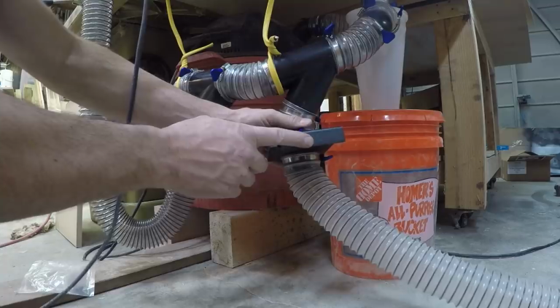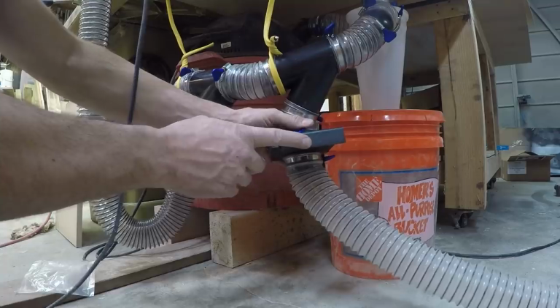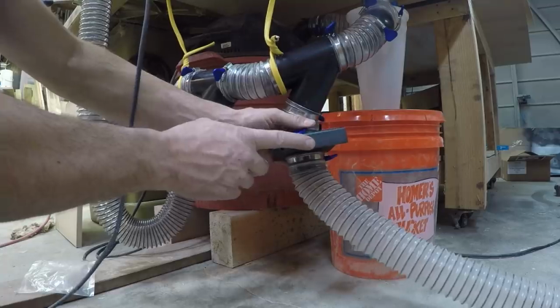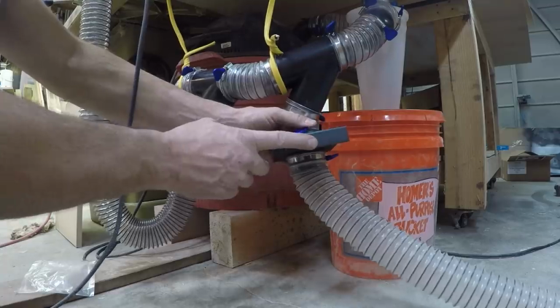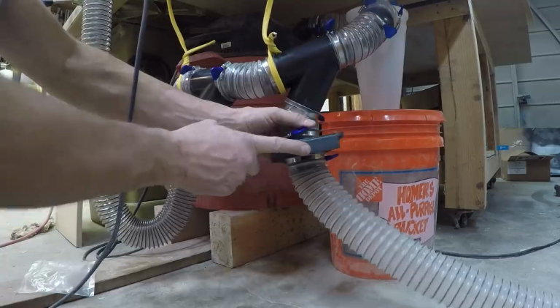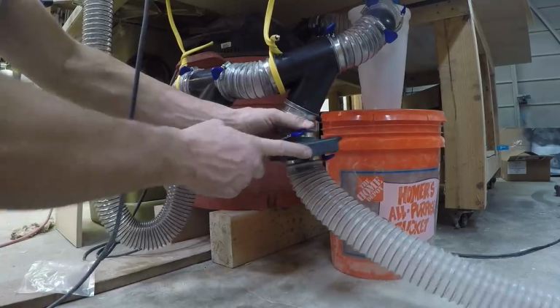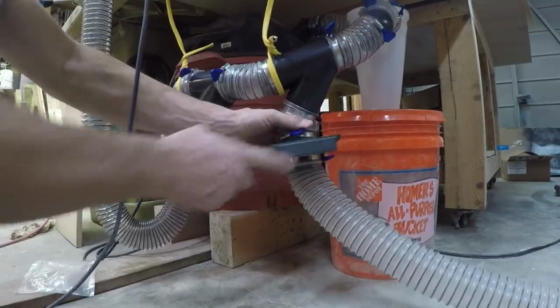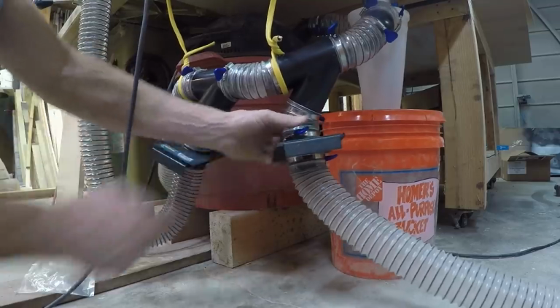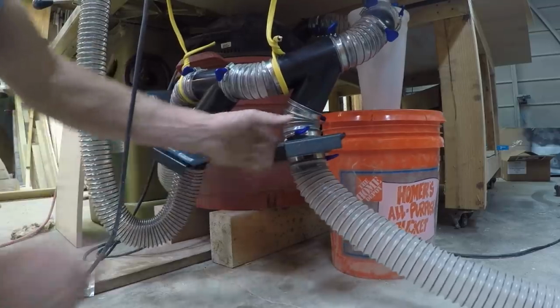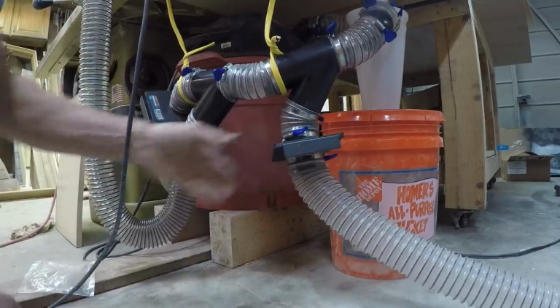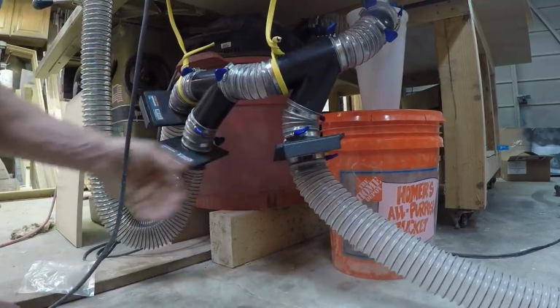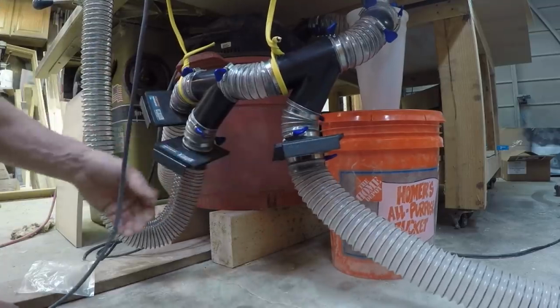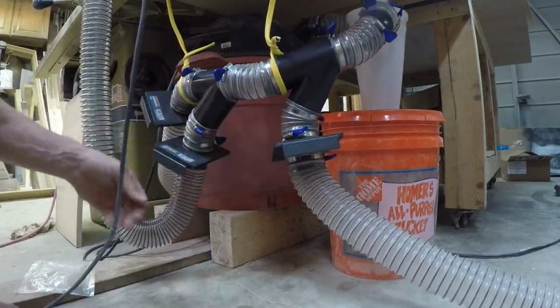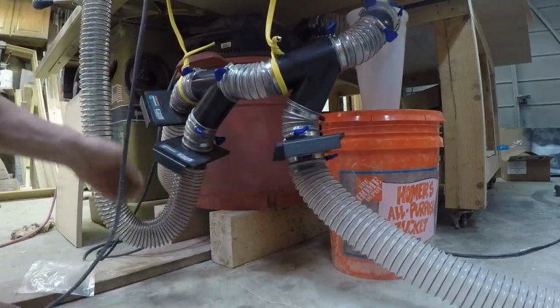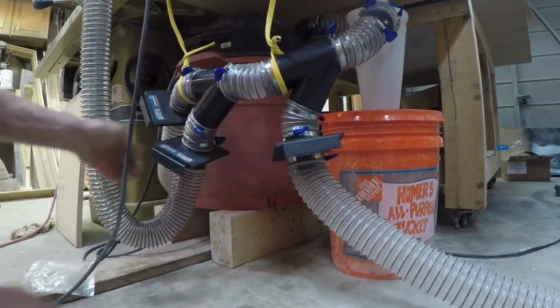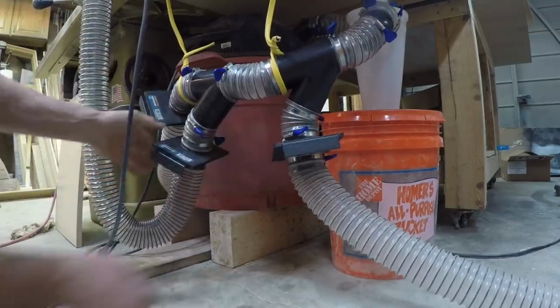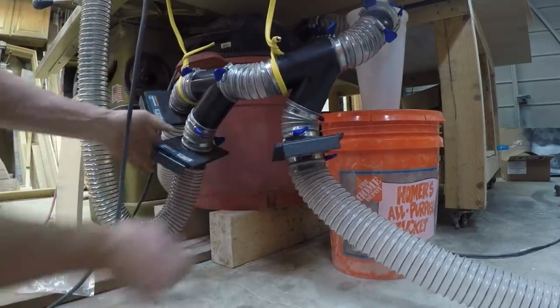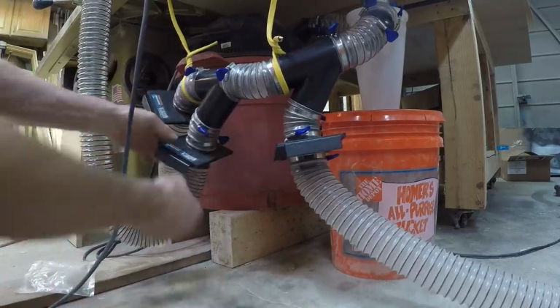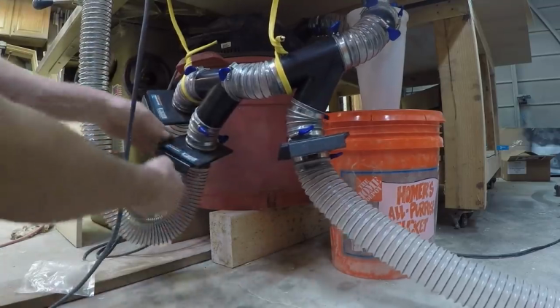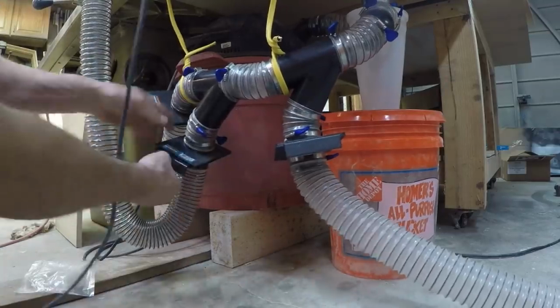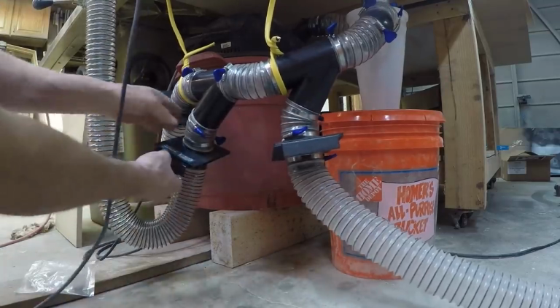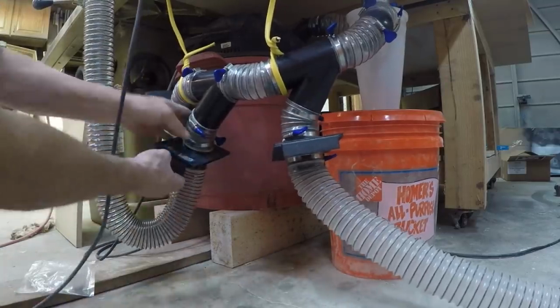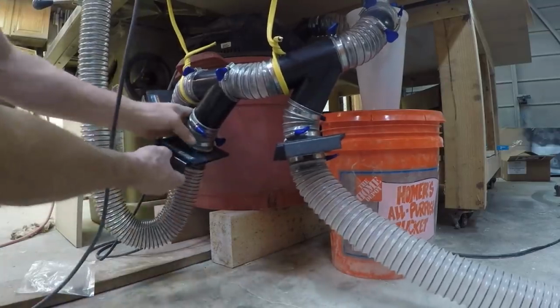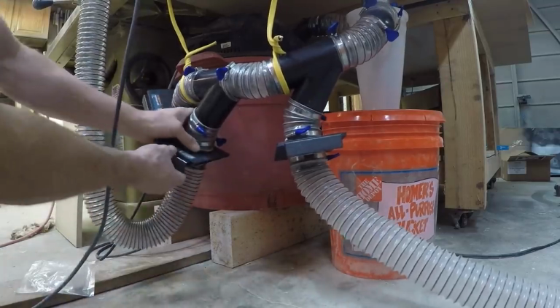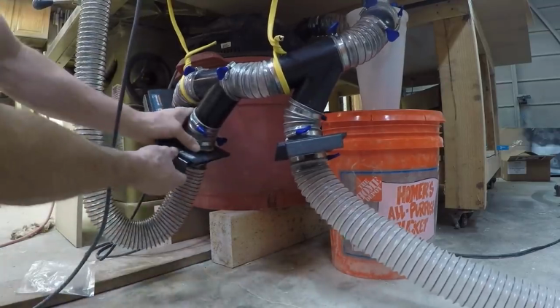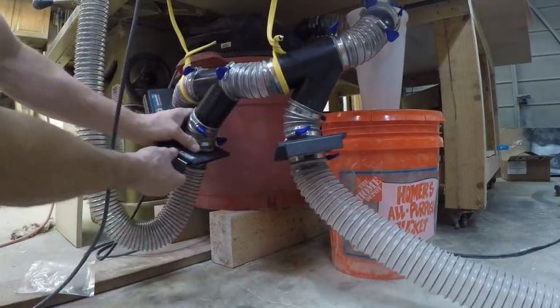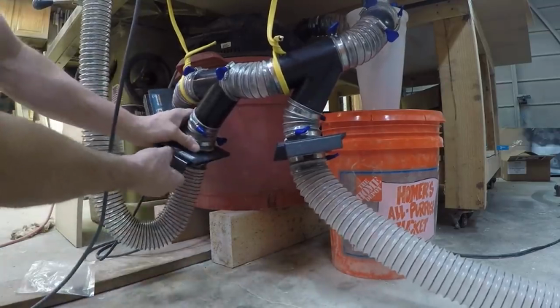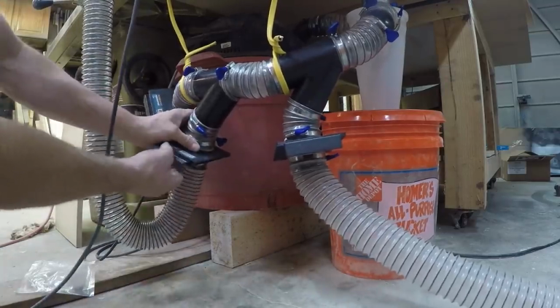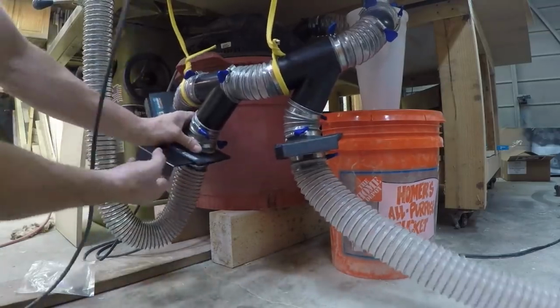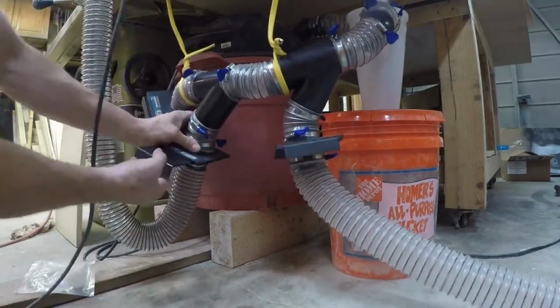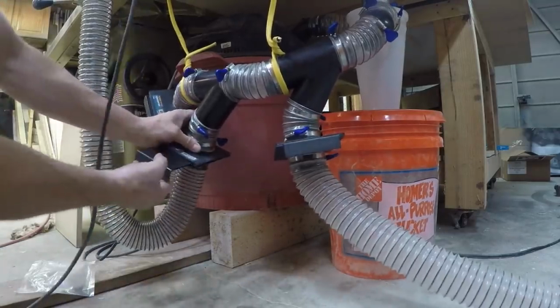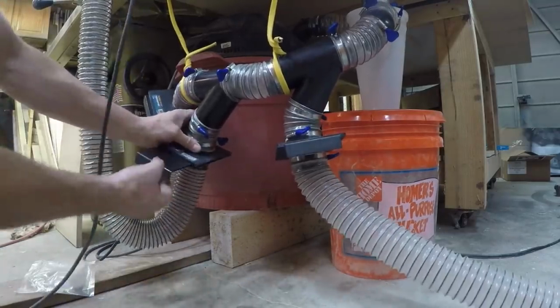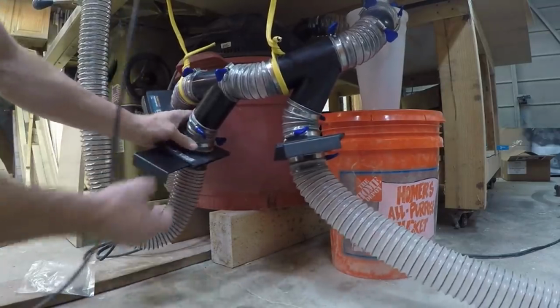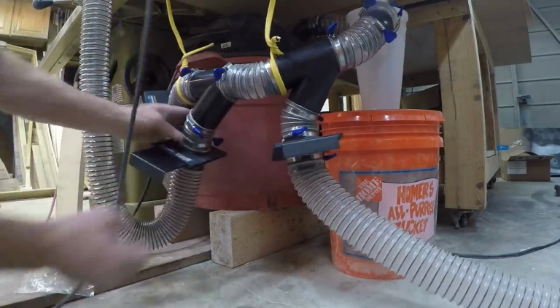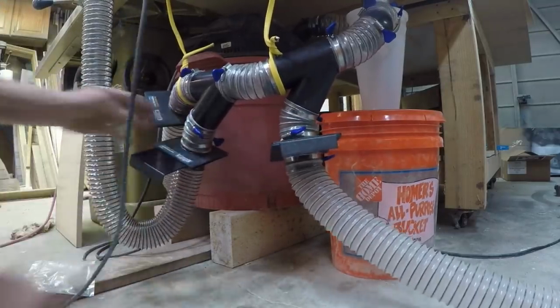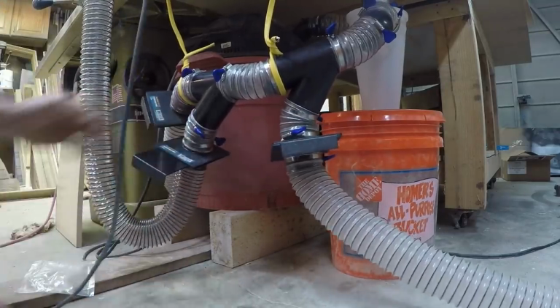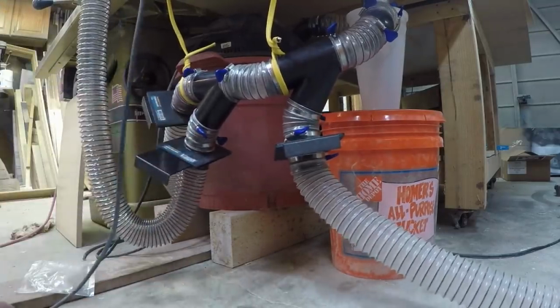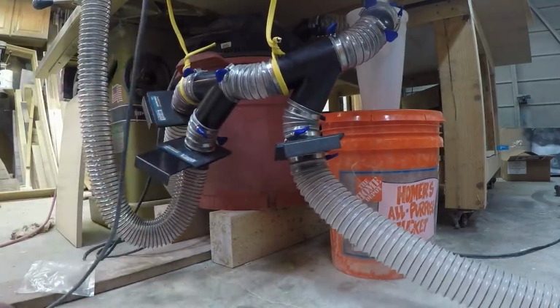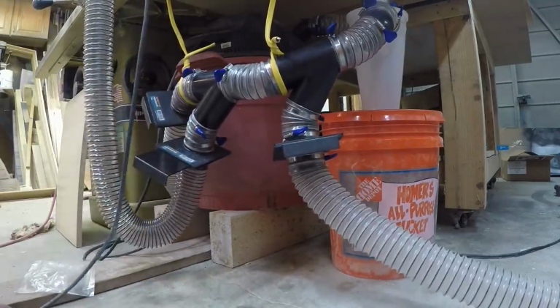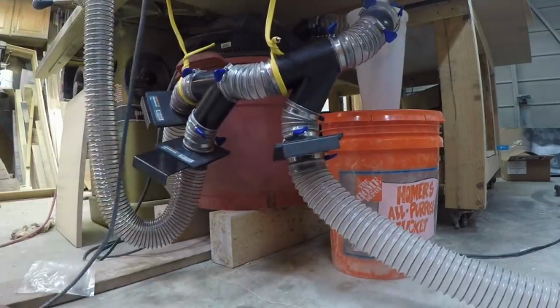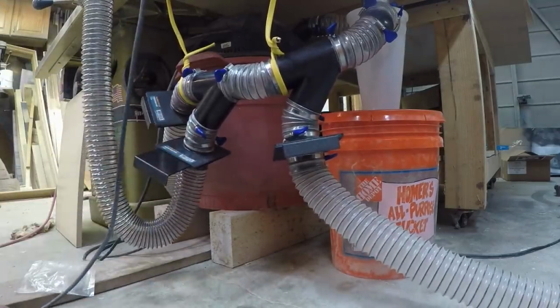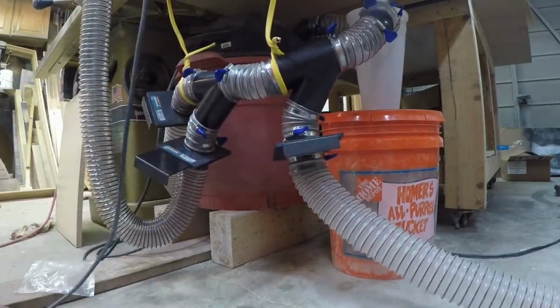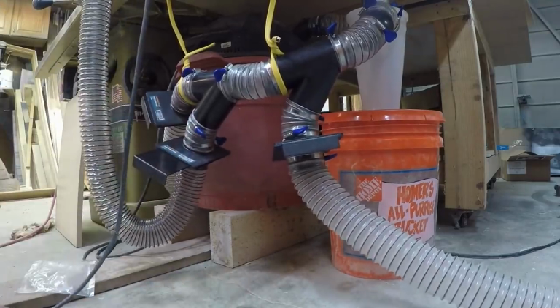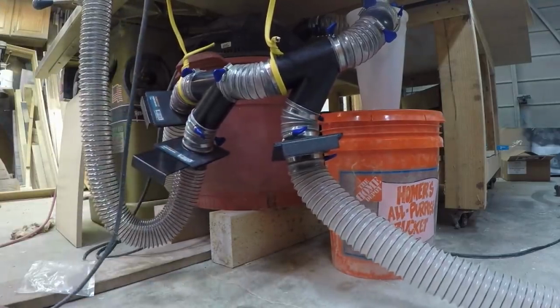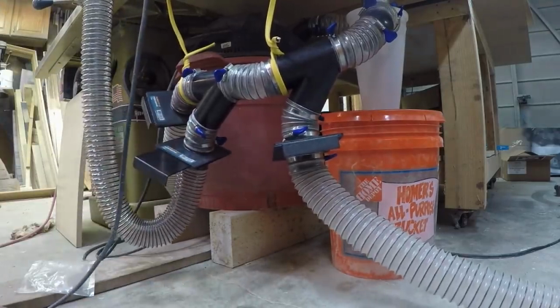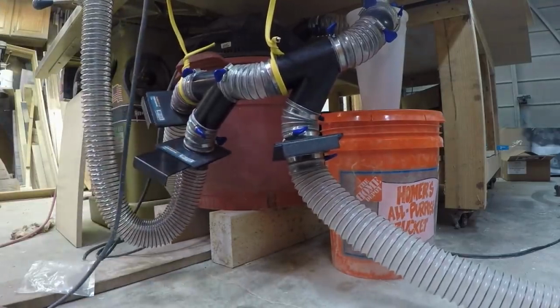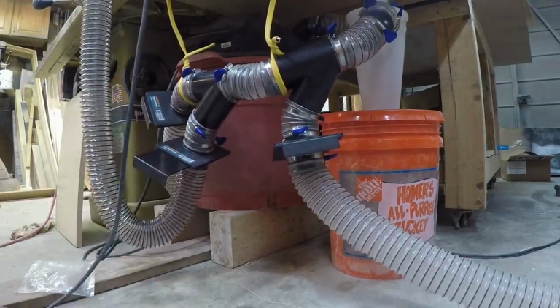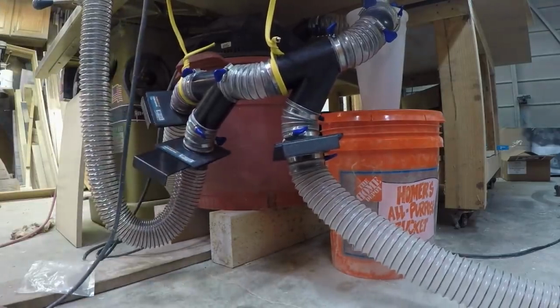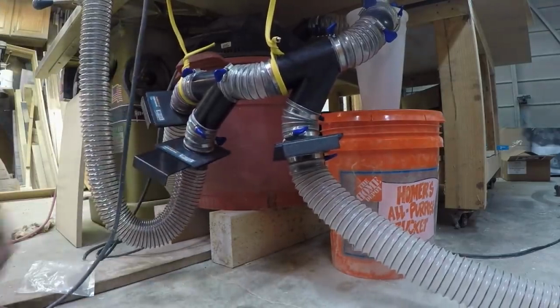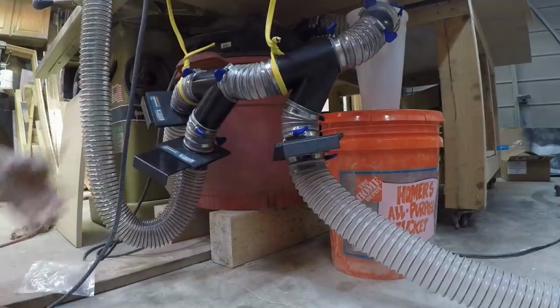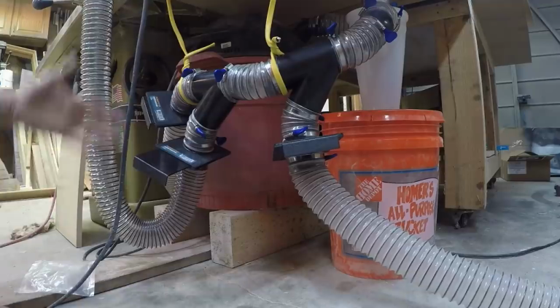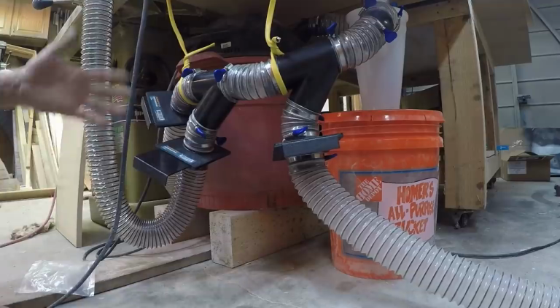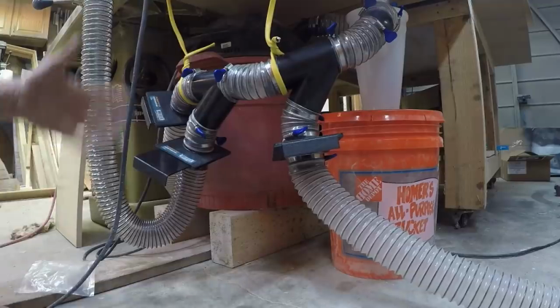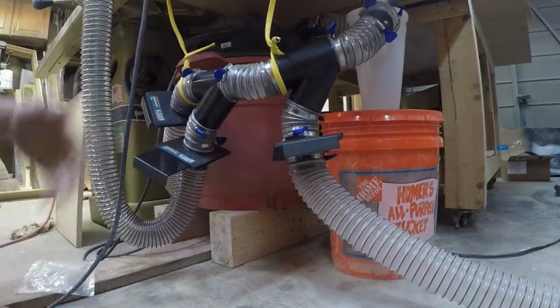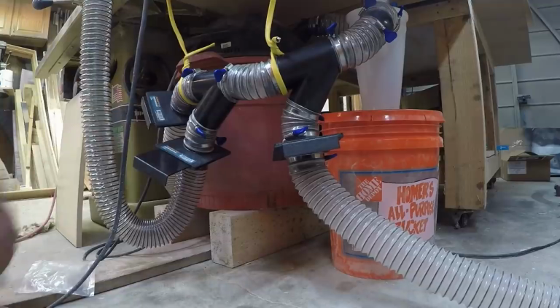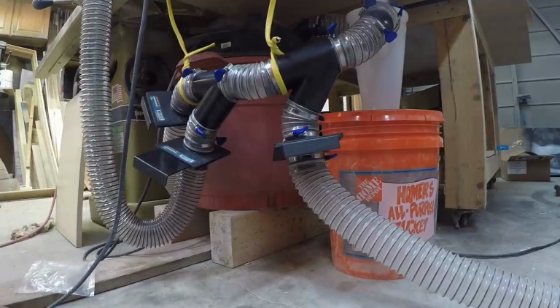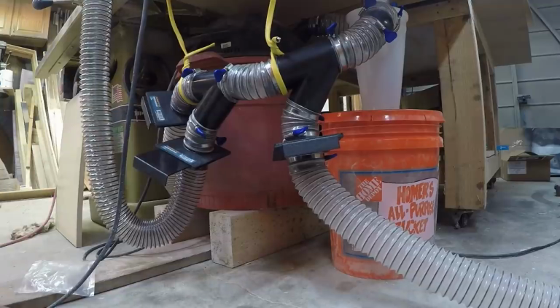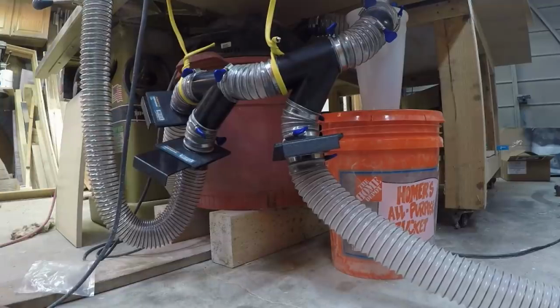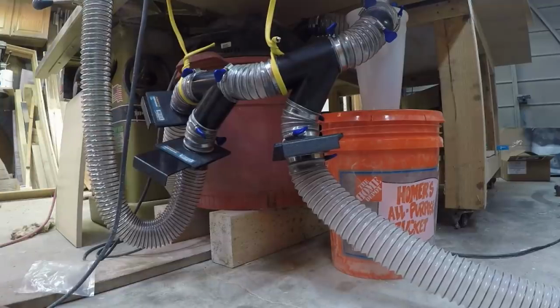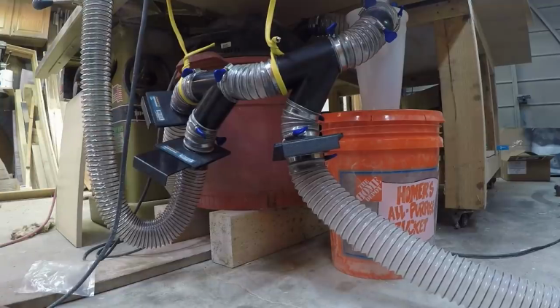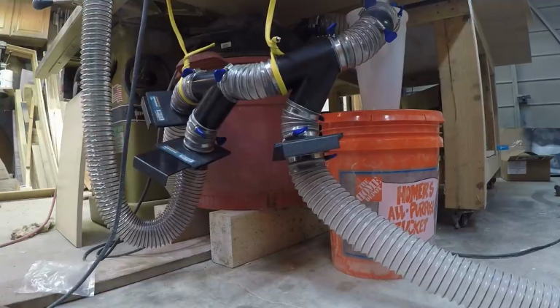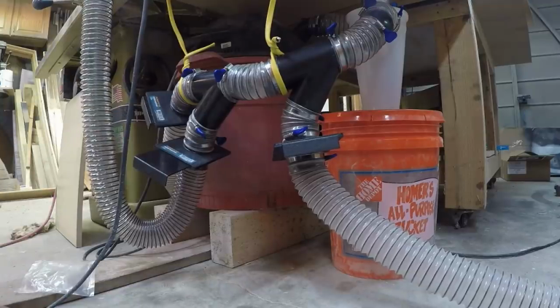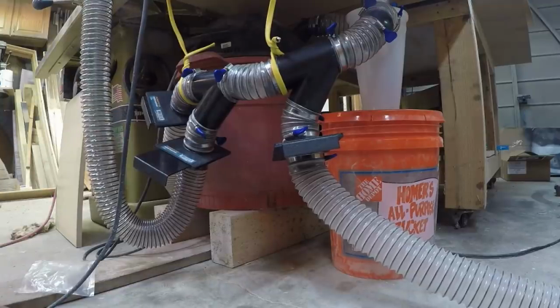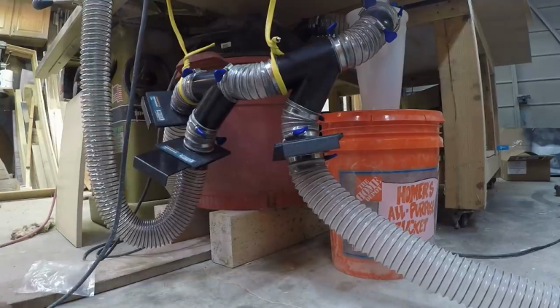I'm going to shut the one that goes to the miter saw and open the one that goes to the sander, turn it all on, and we'll see what happens.